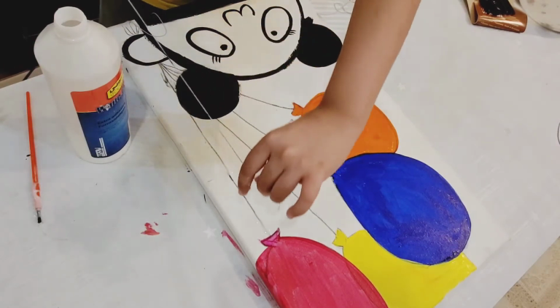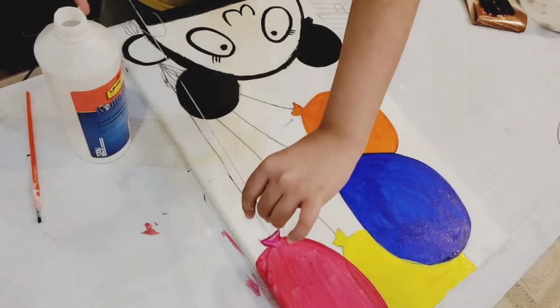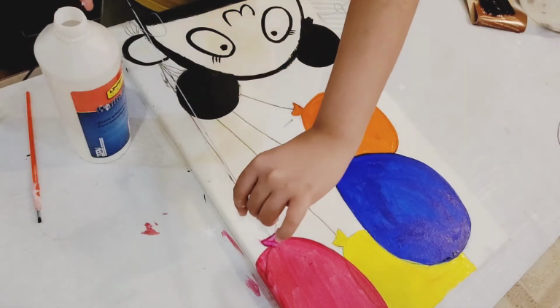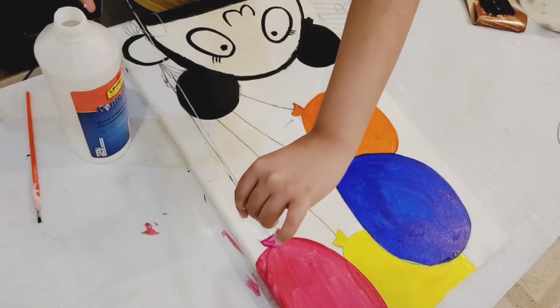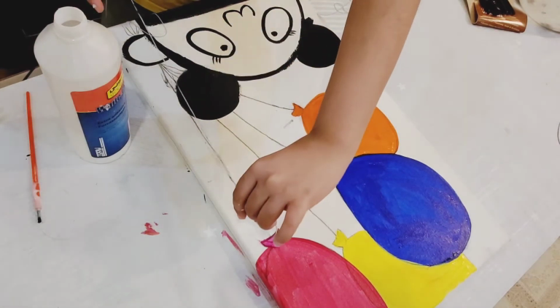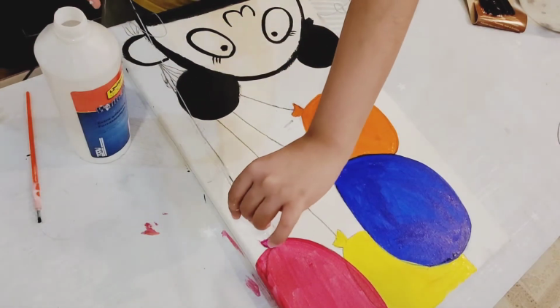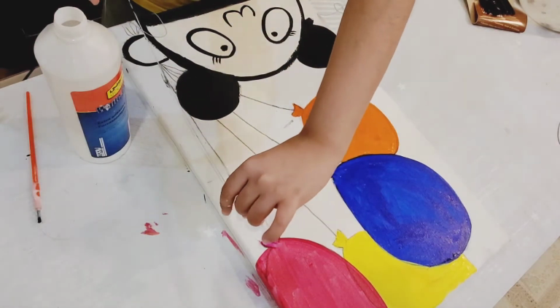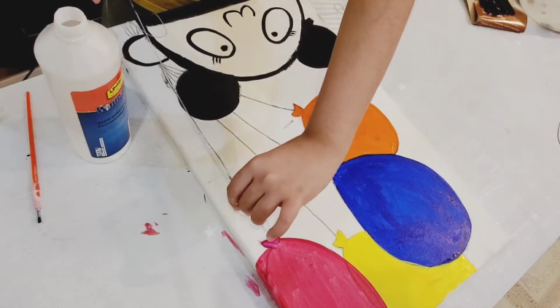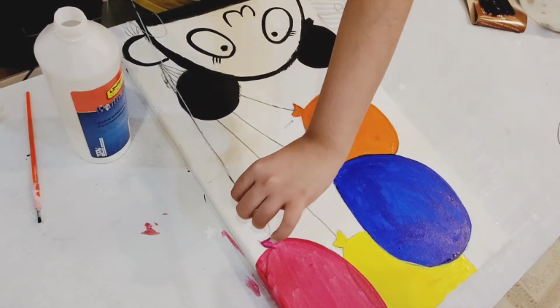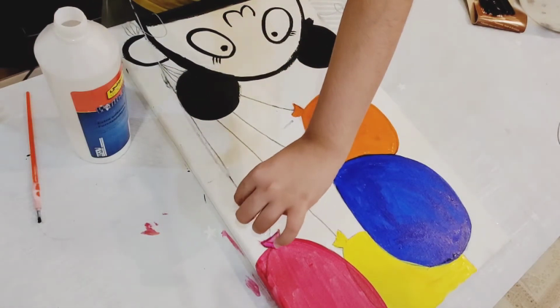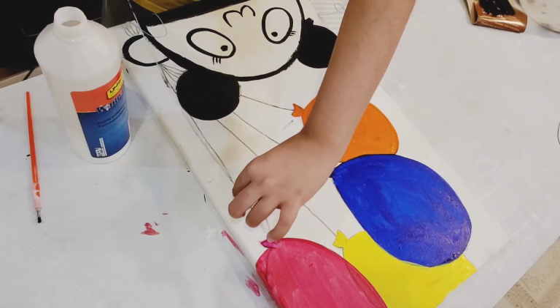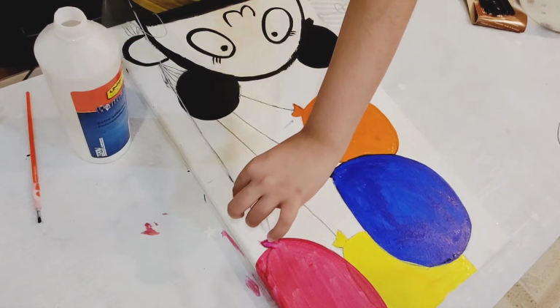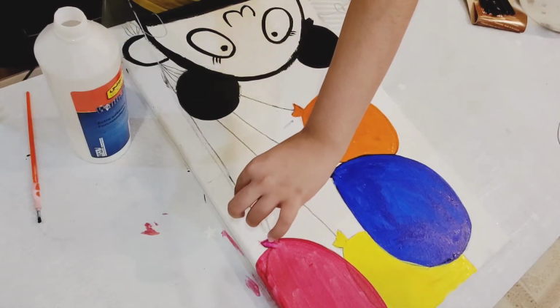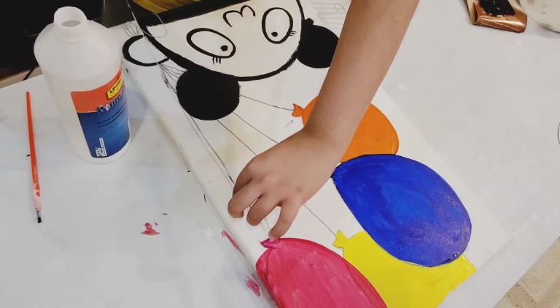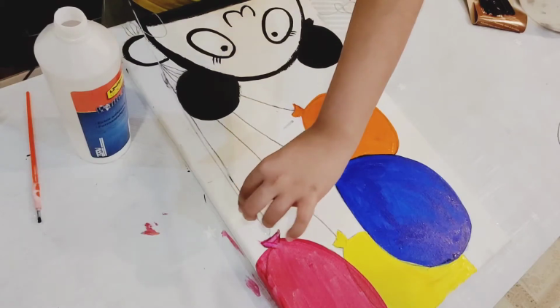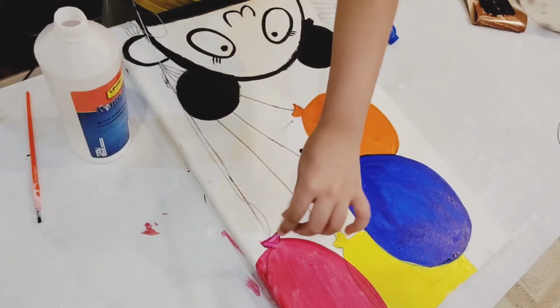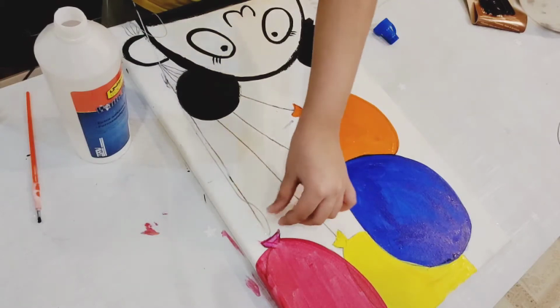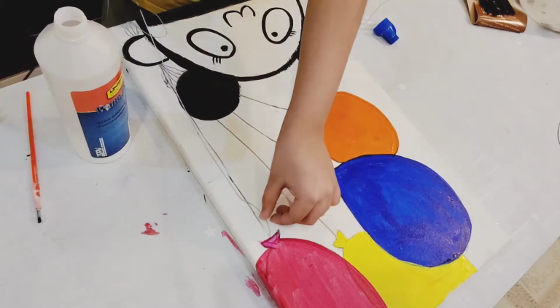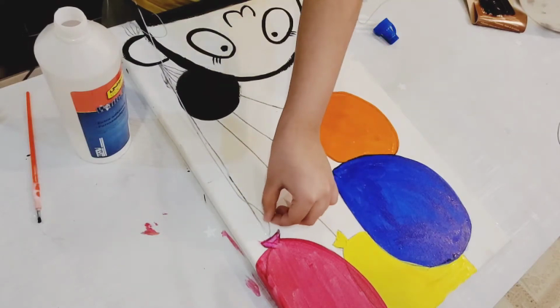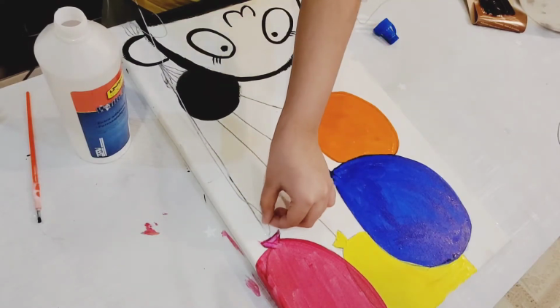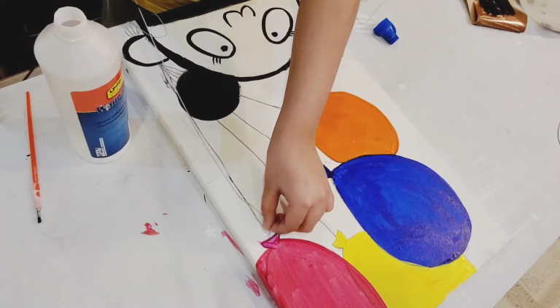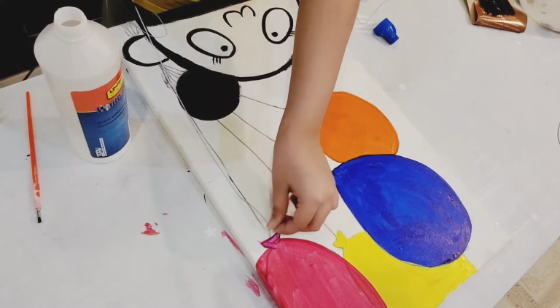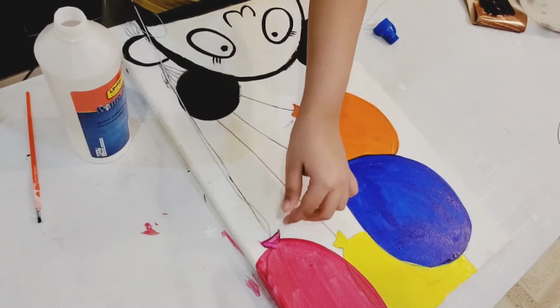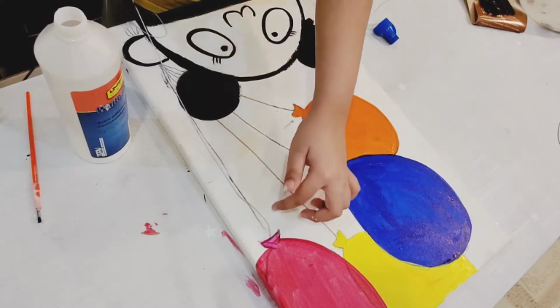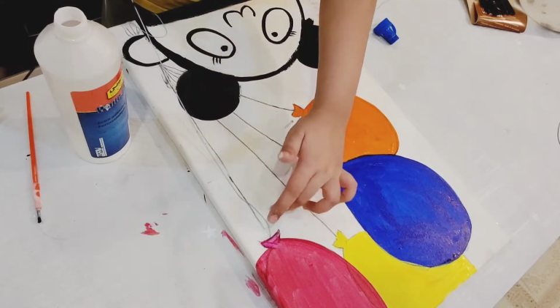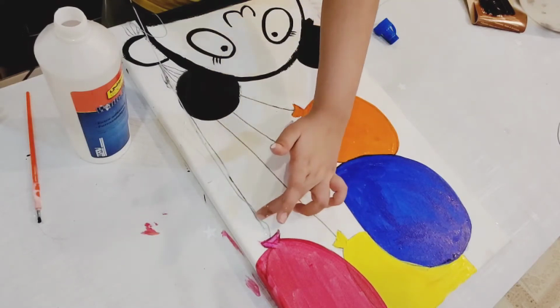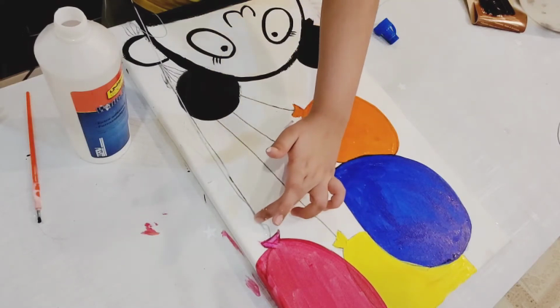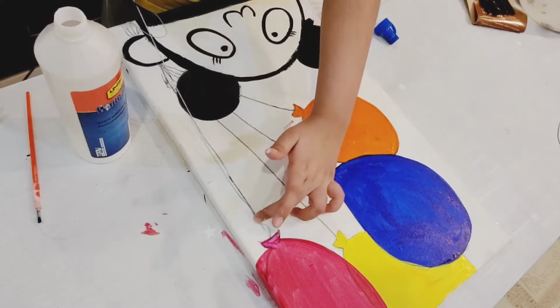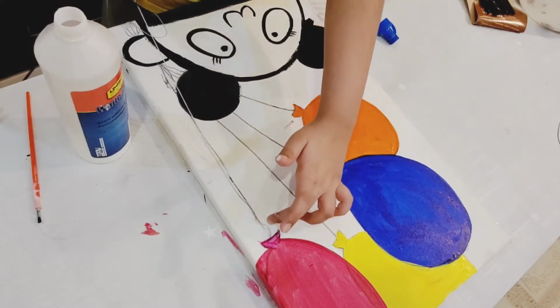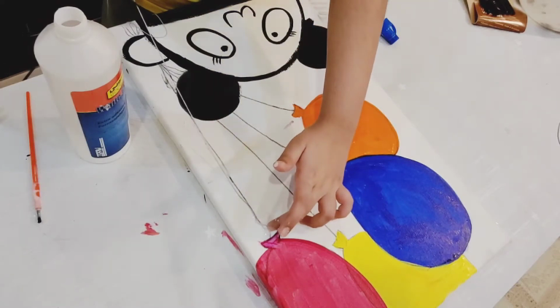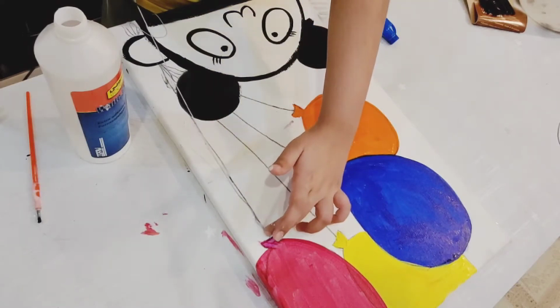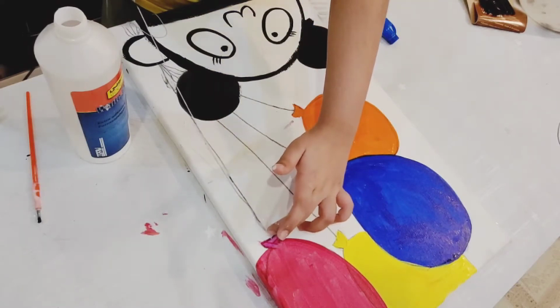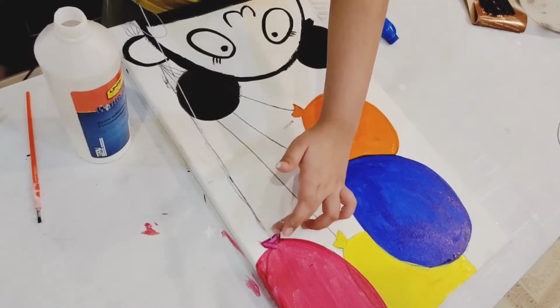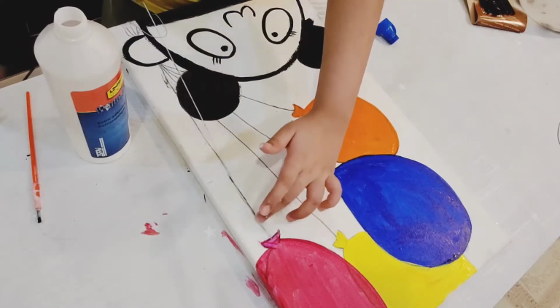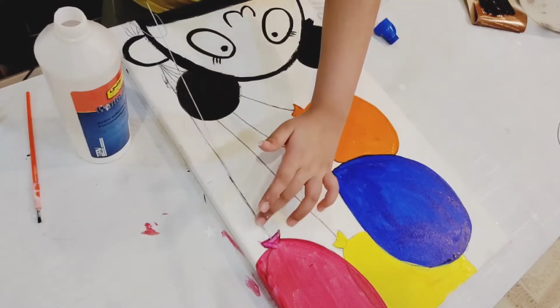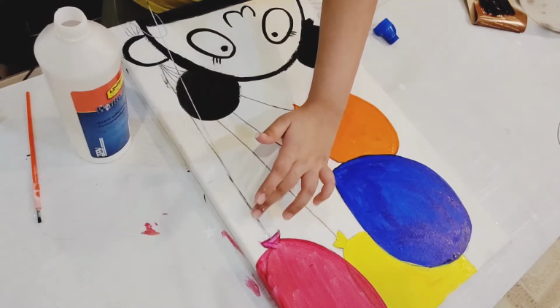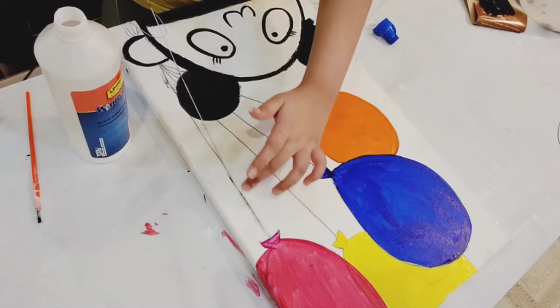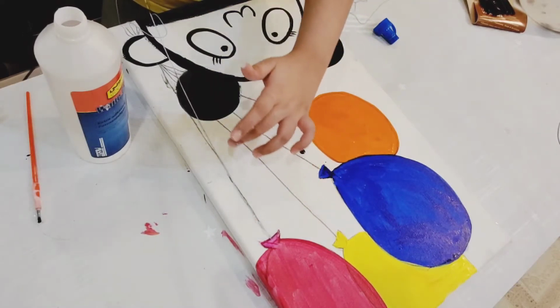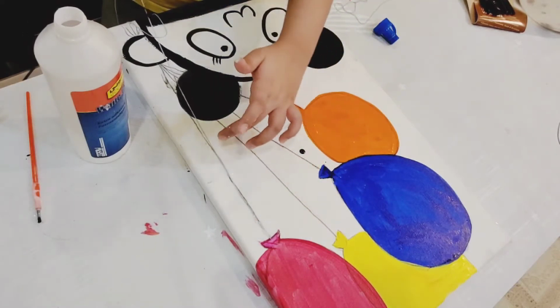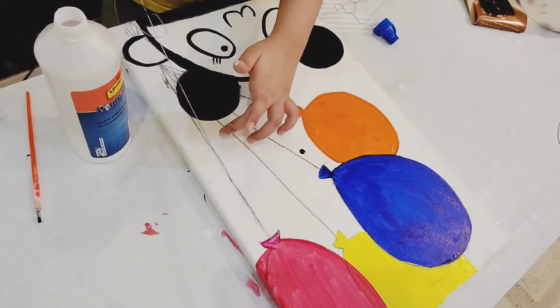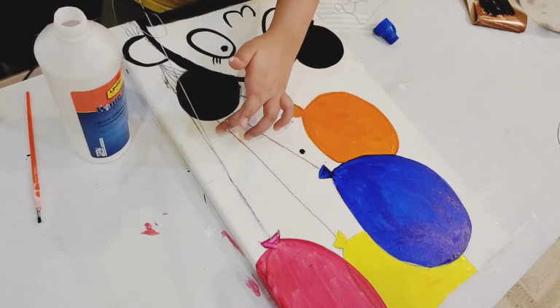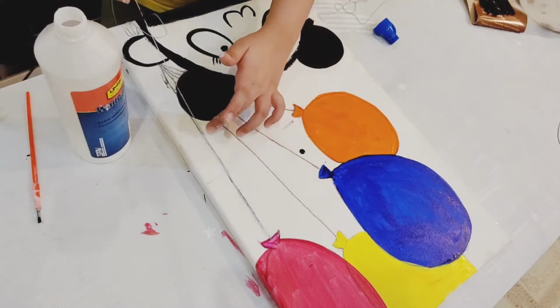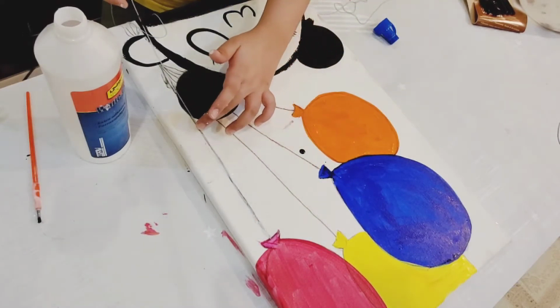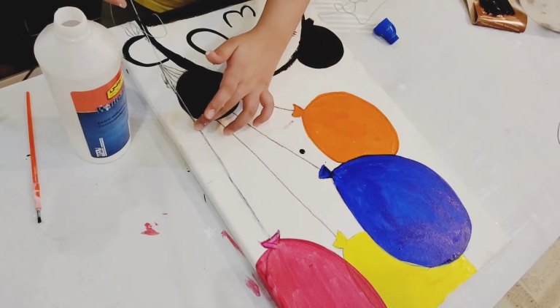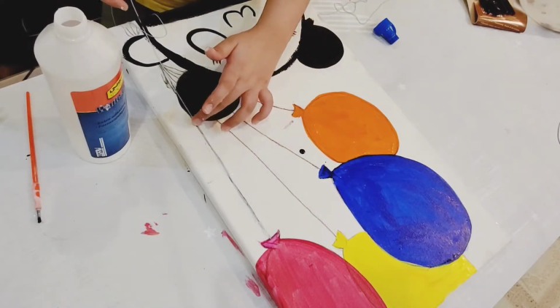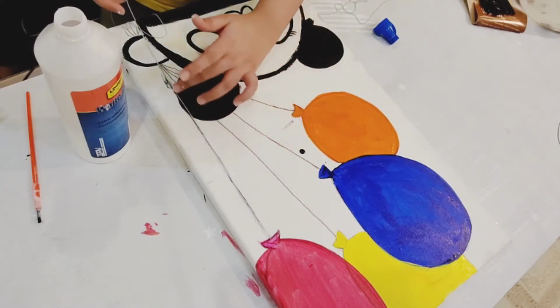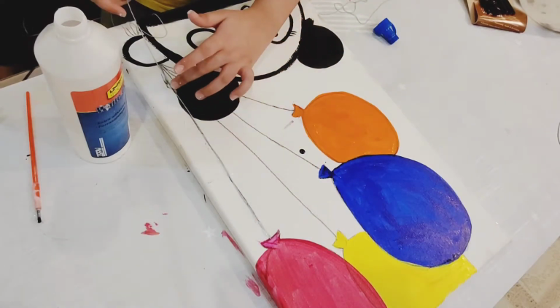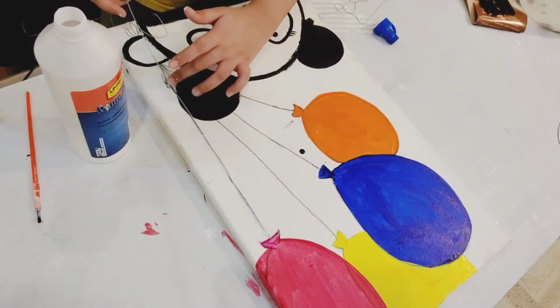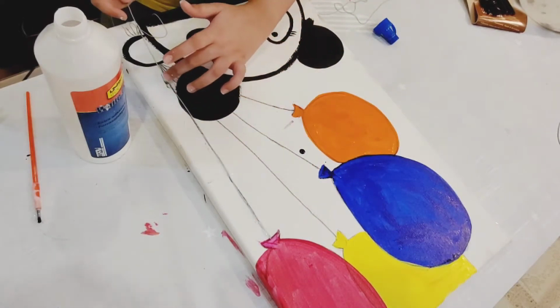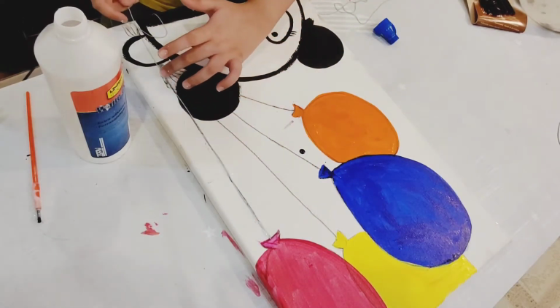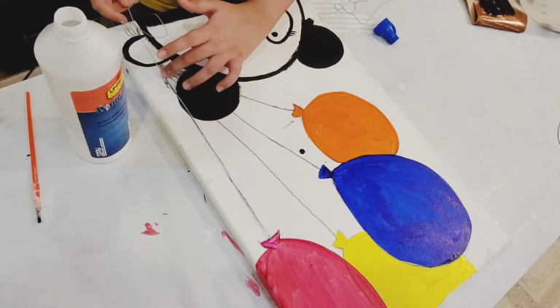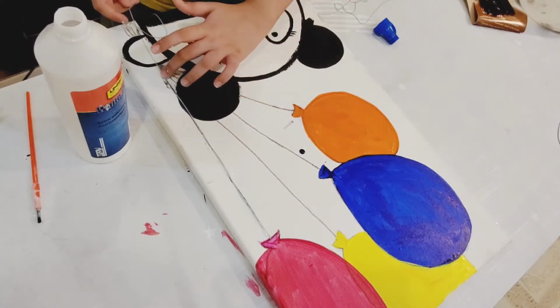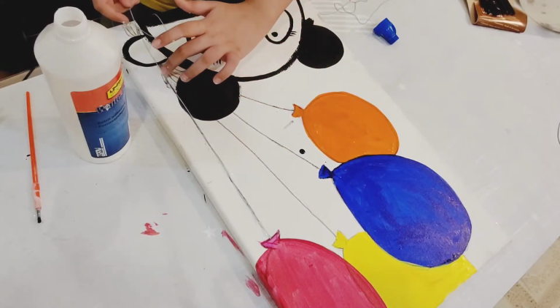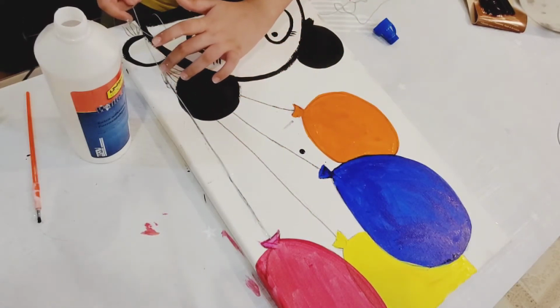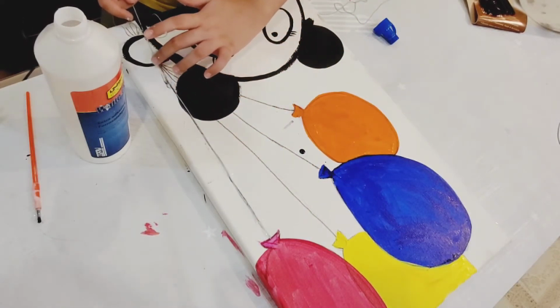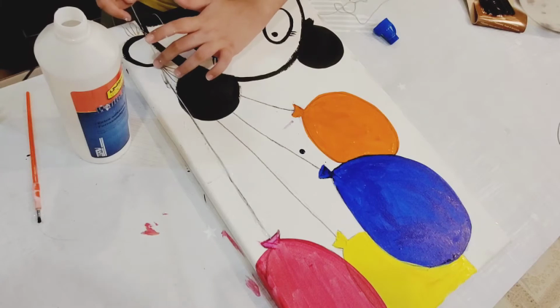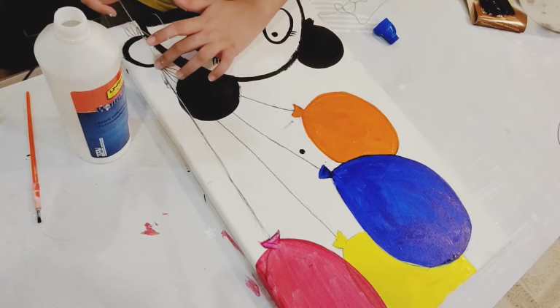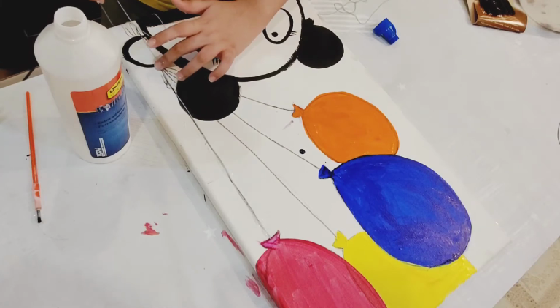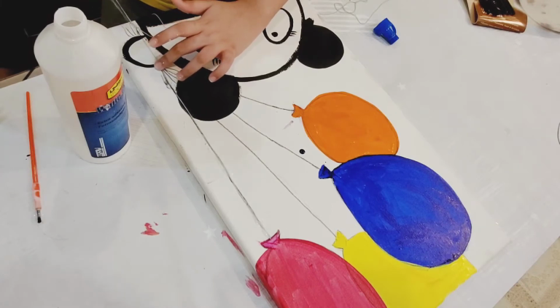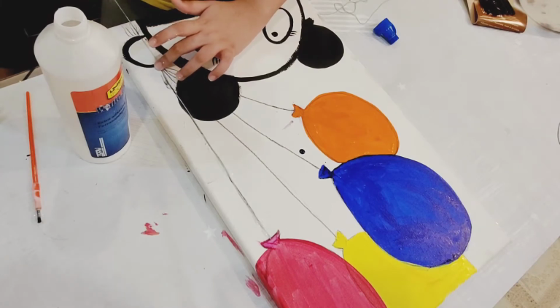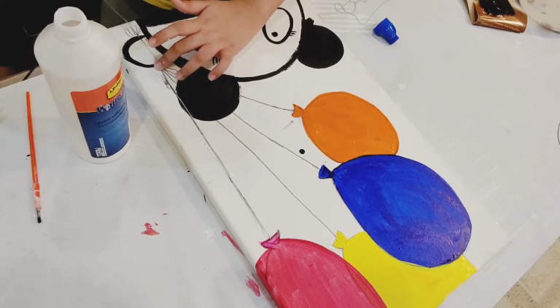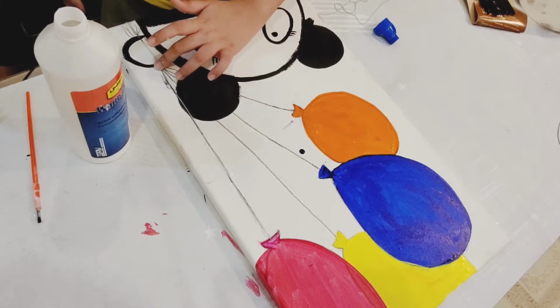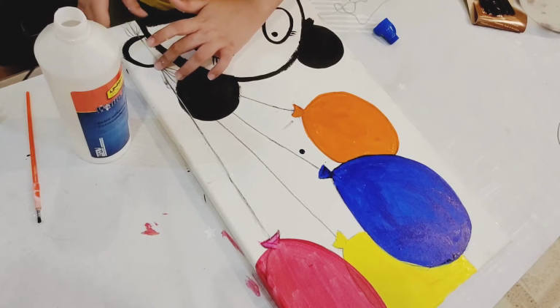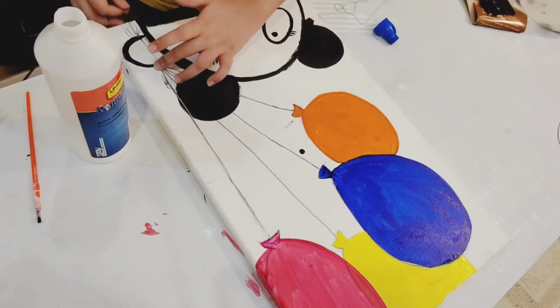We are doing this so our painting looks nicer and more interesting.